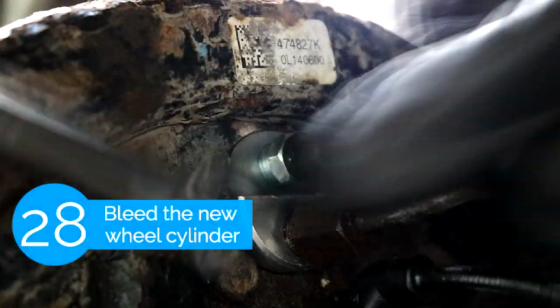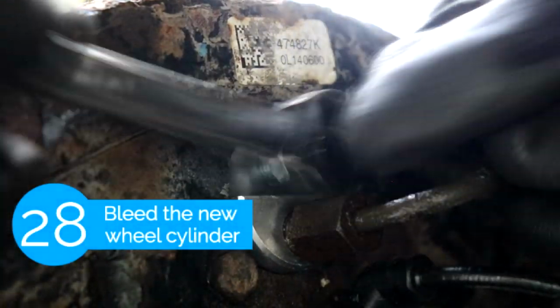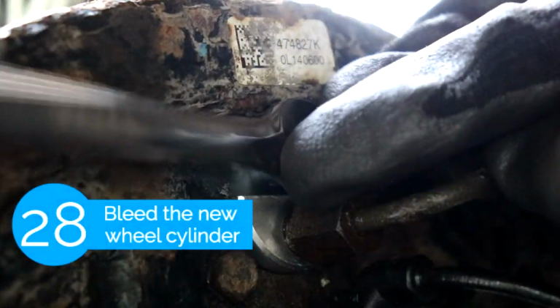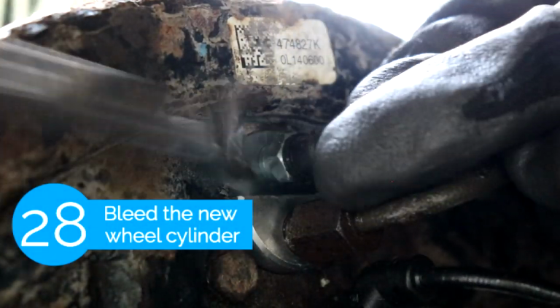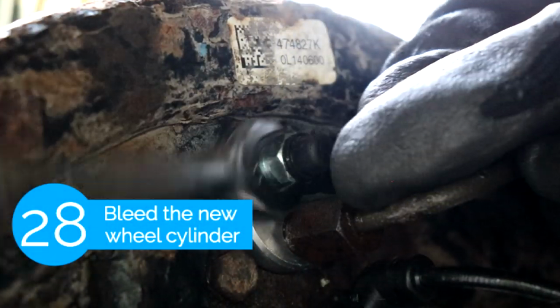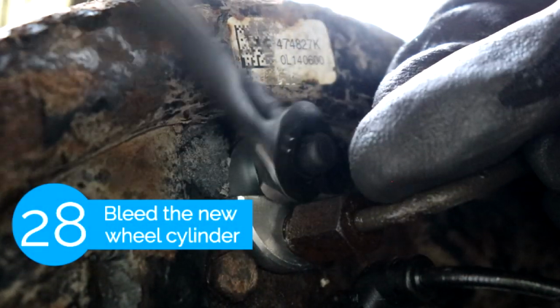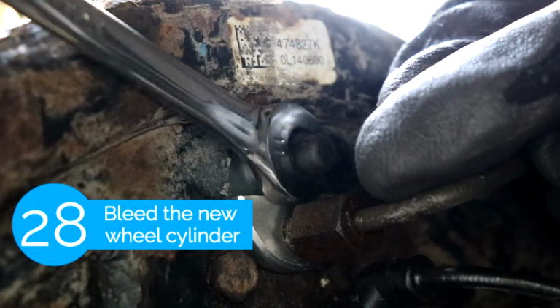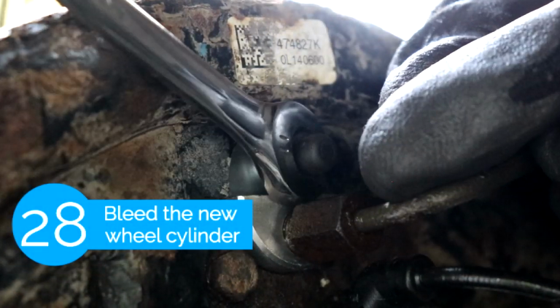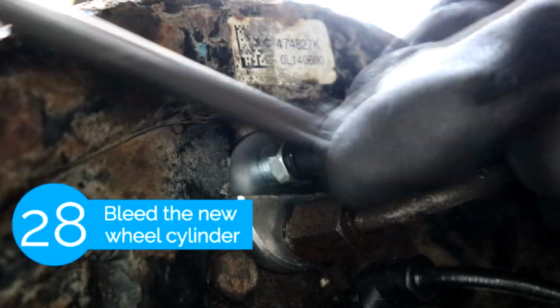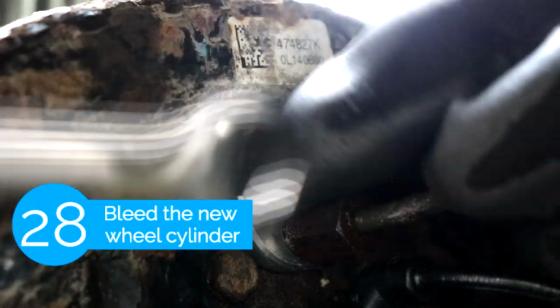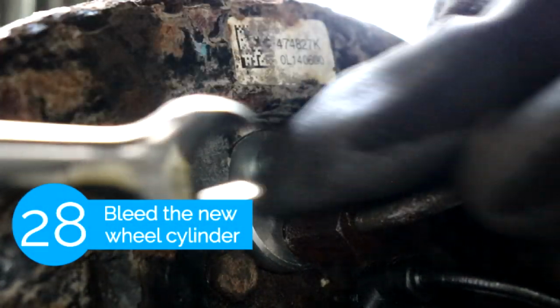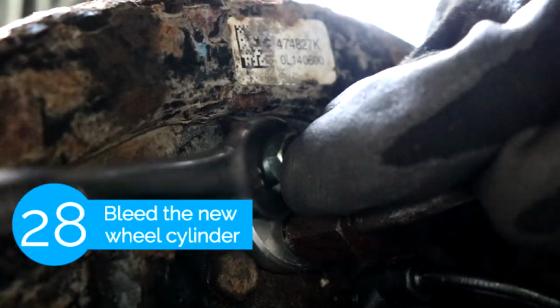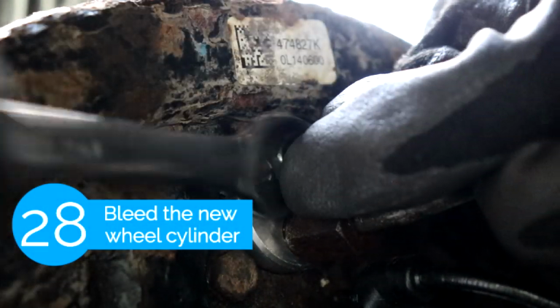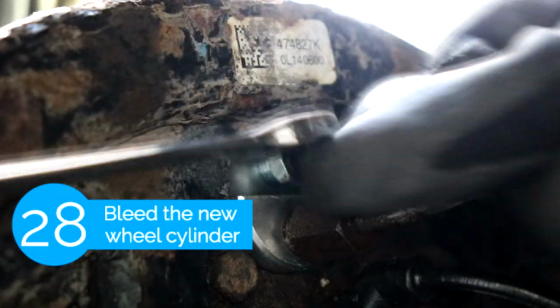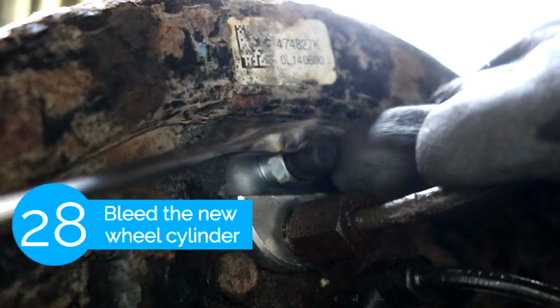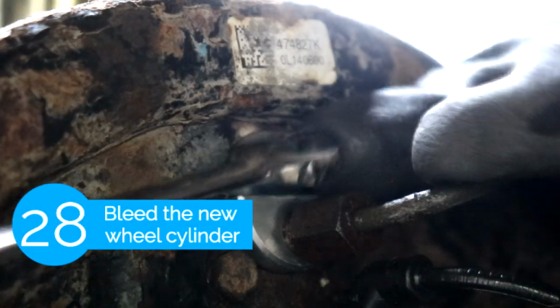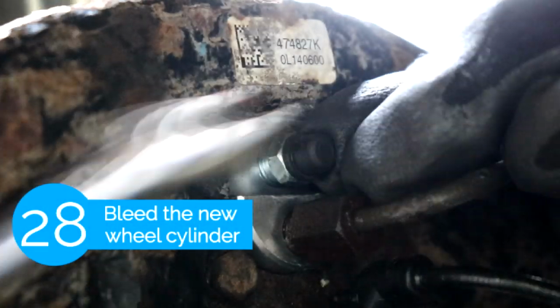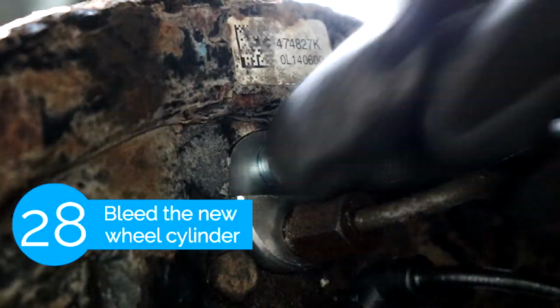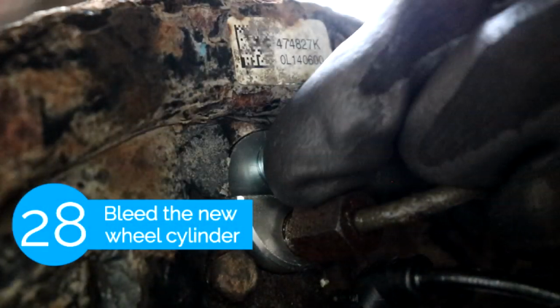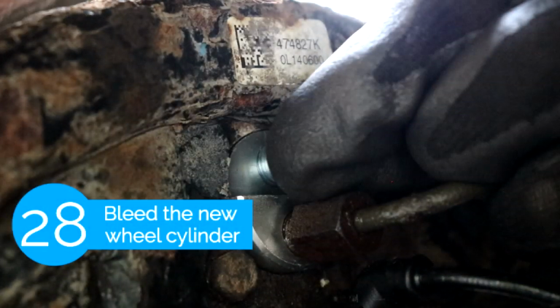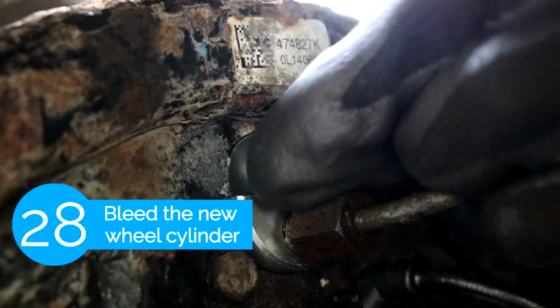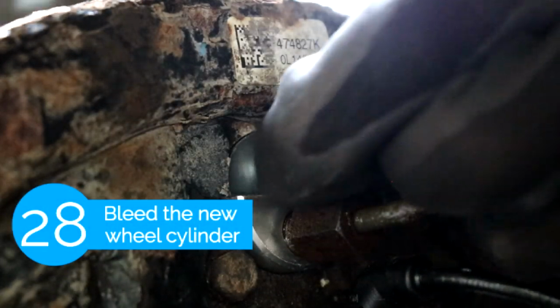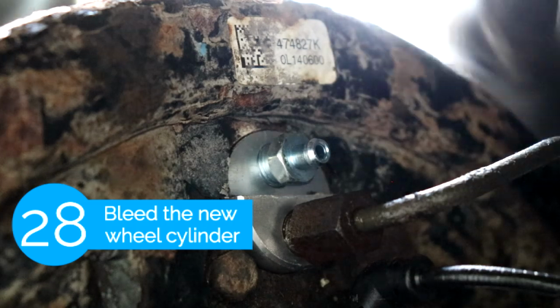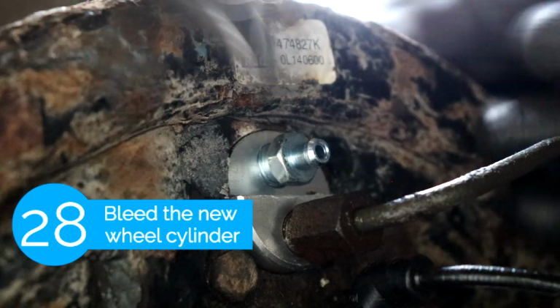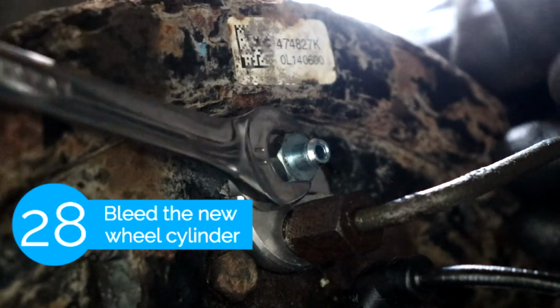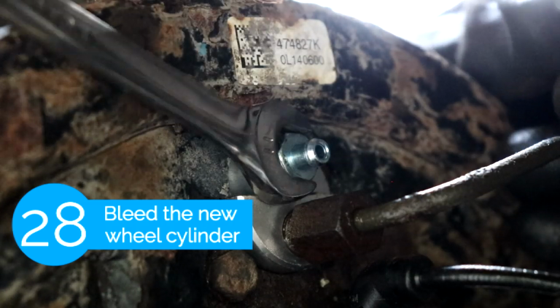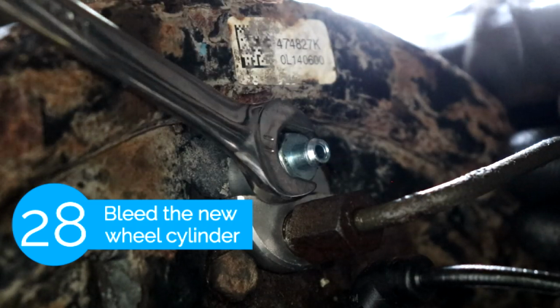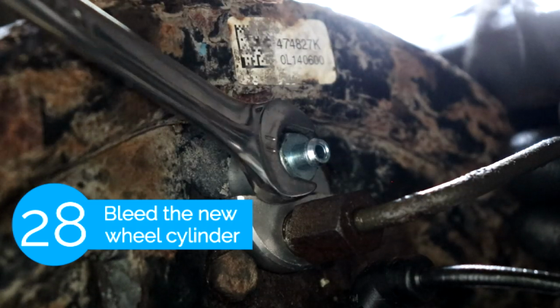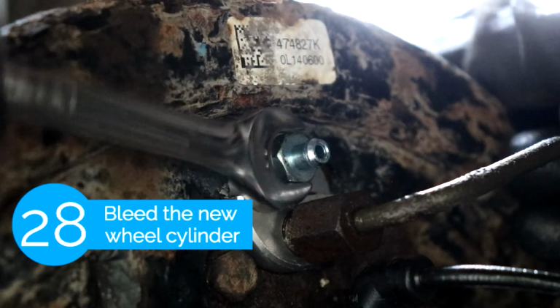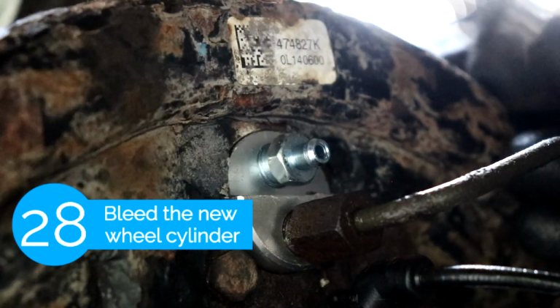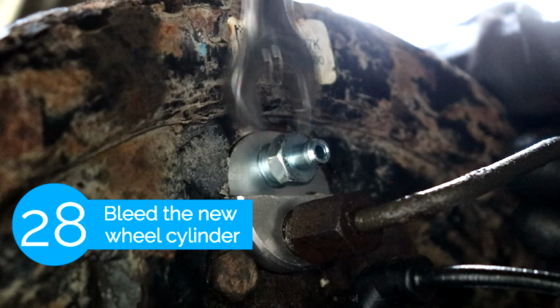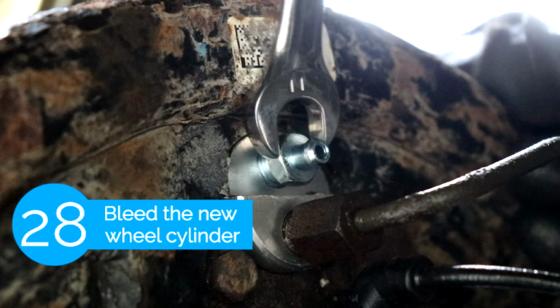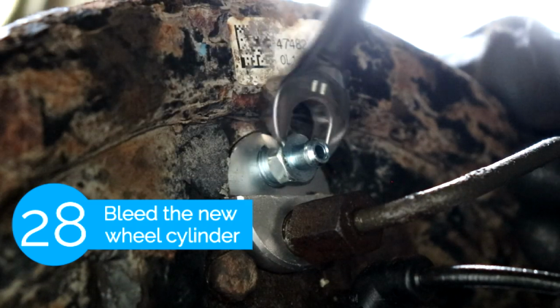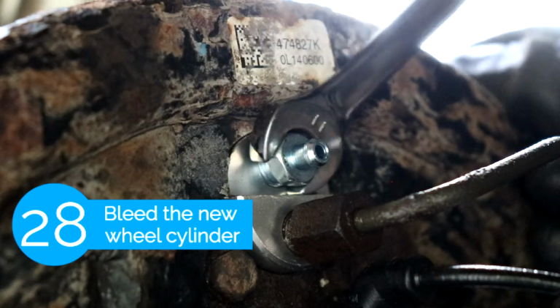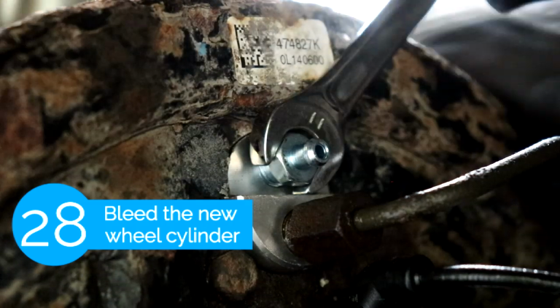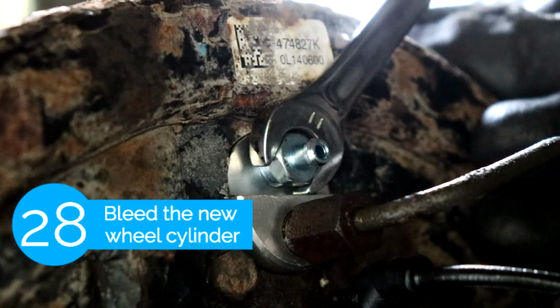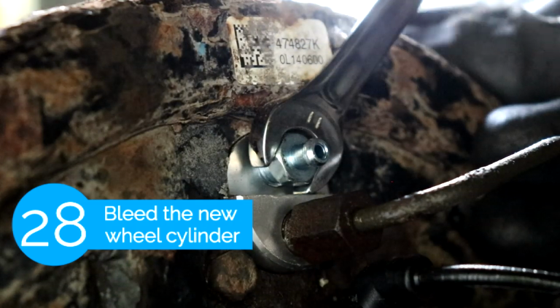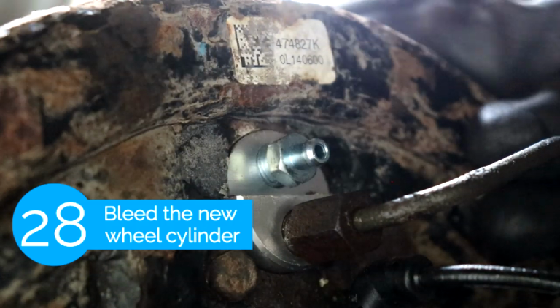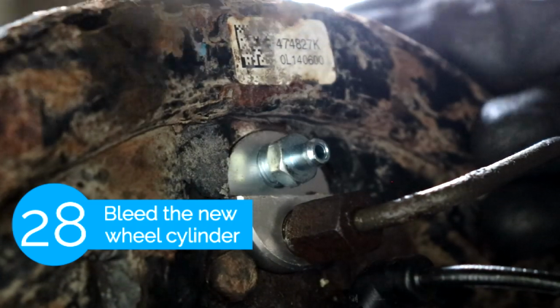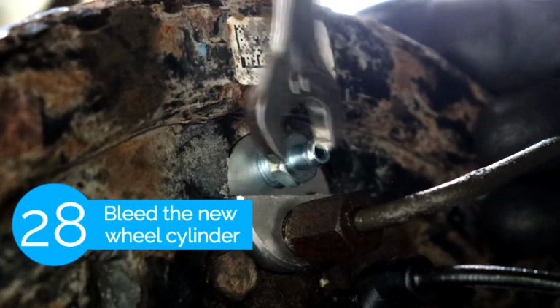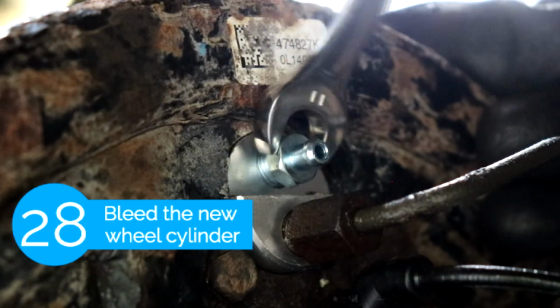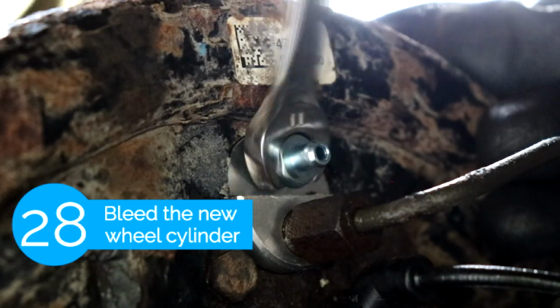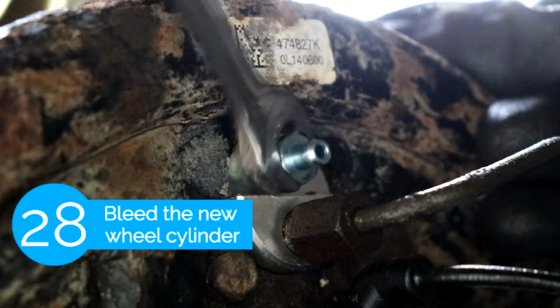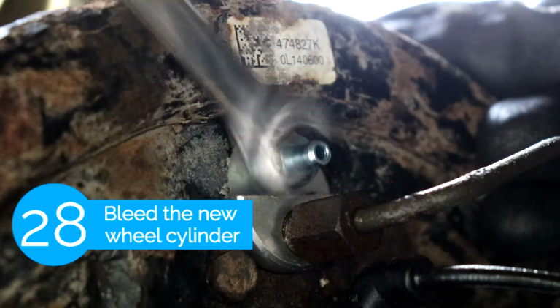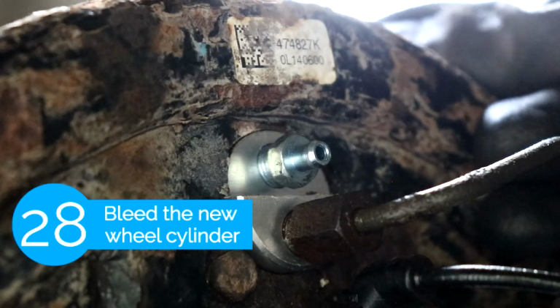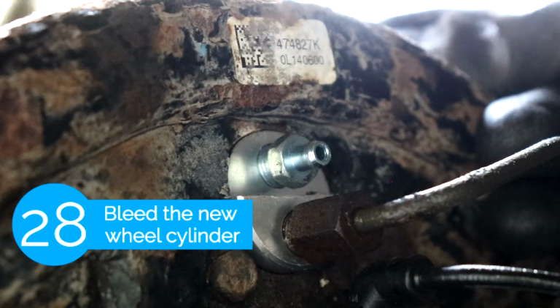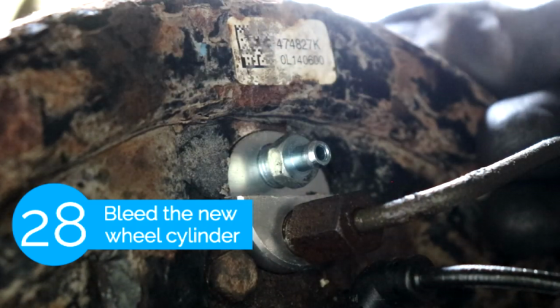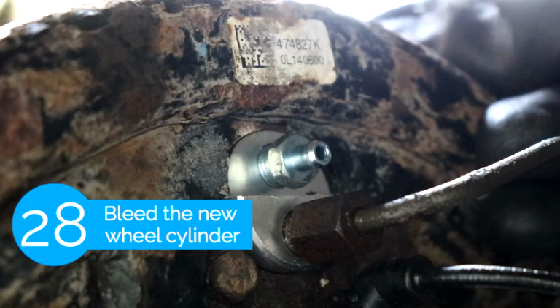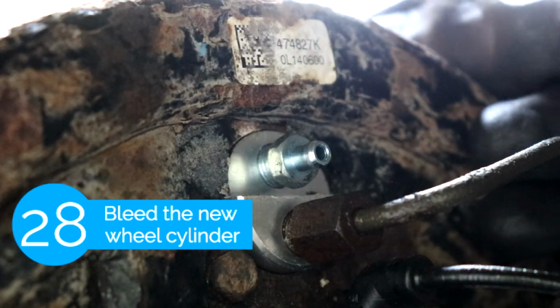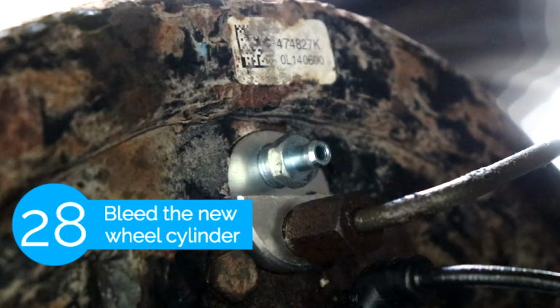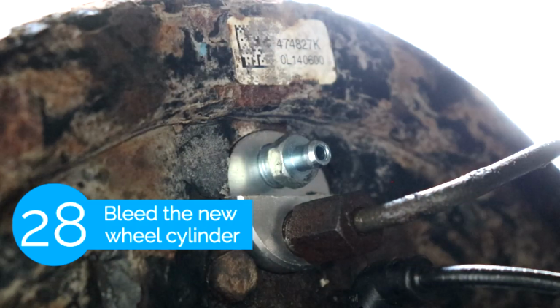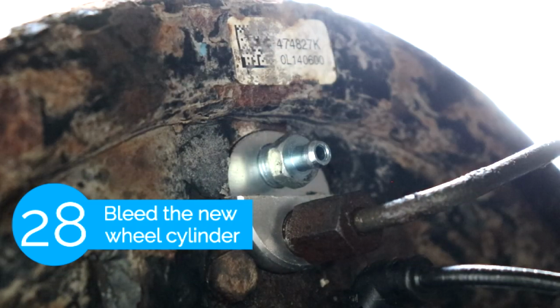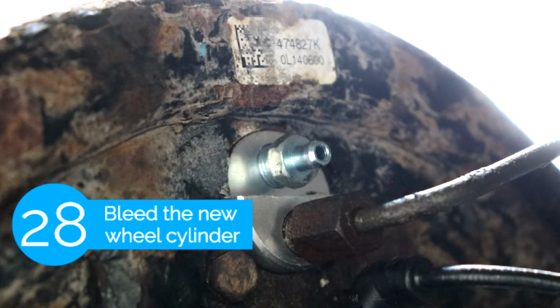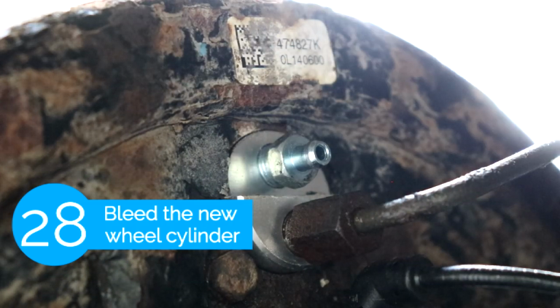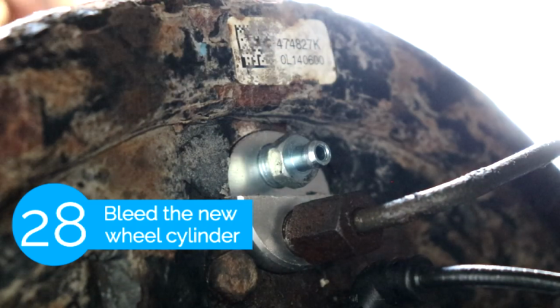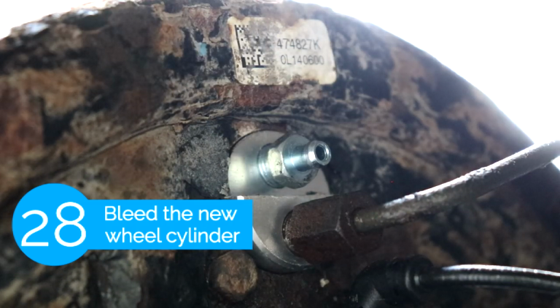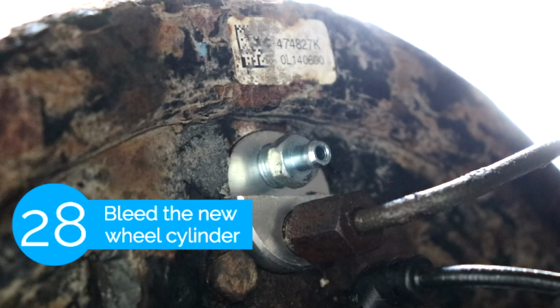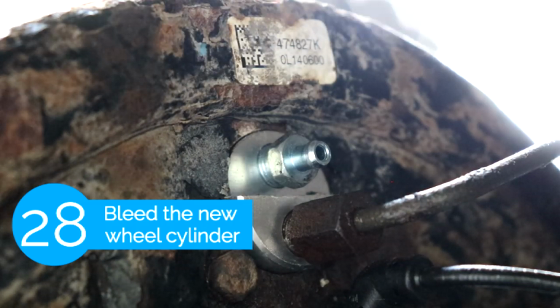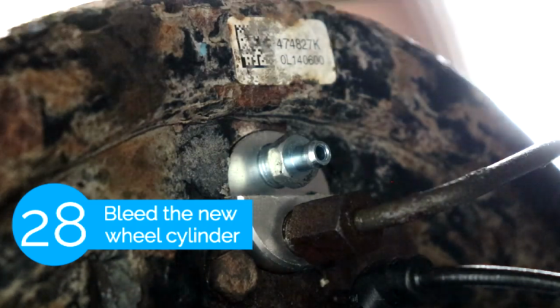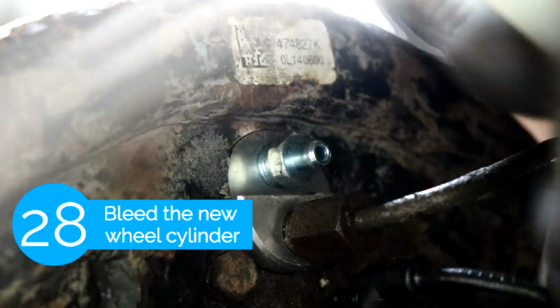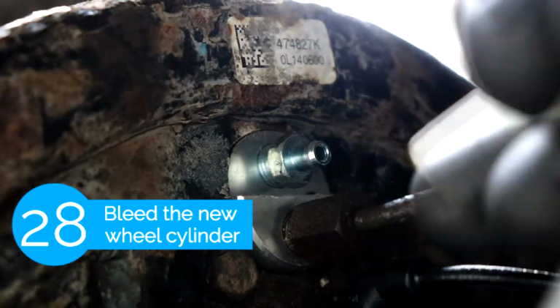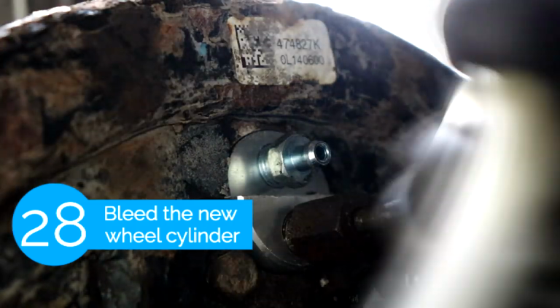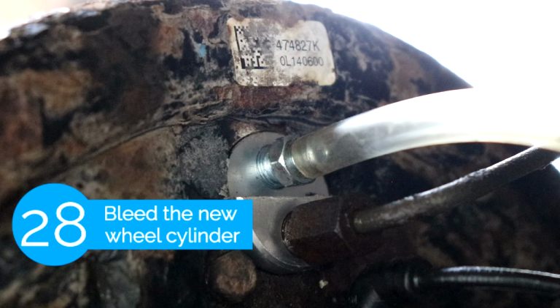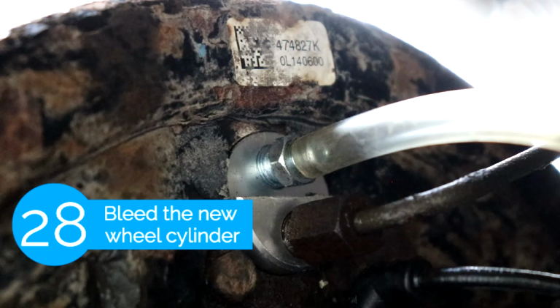The next step is we're gonna bleed the new wheel cylinder if you did change it out. The bleeder screw is an 11mm bolt.